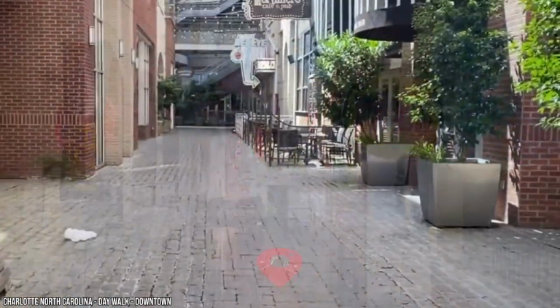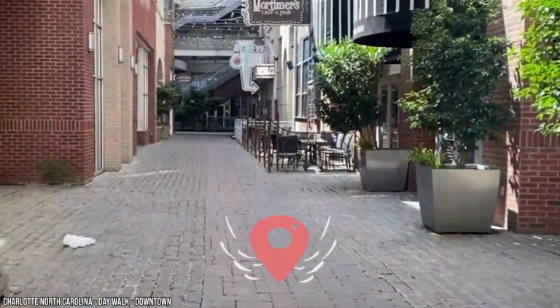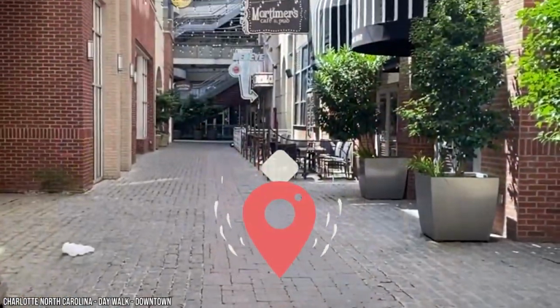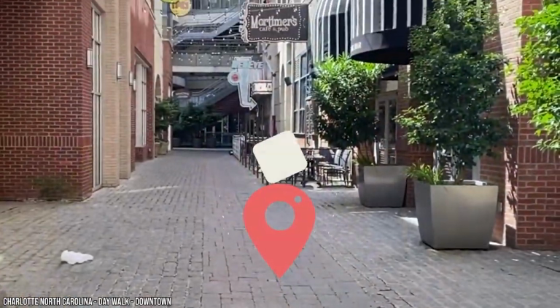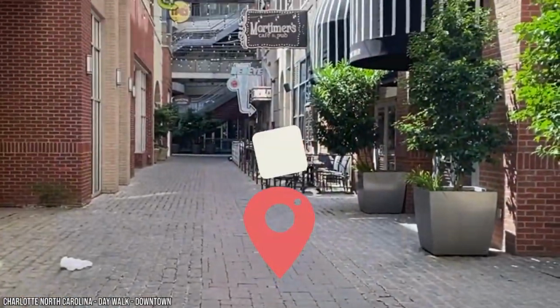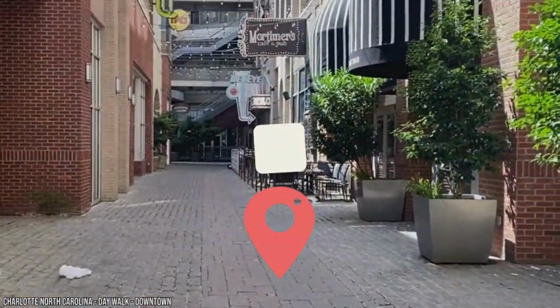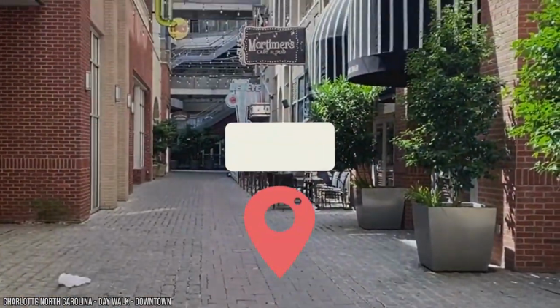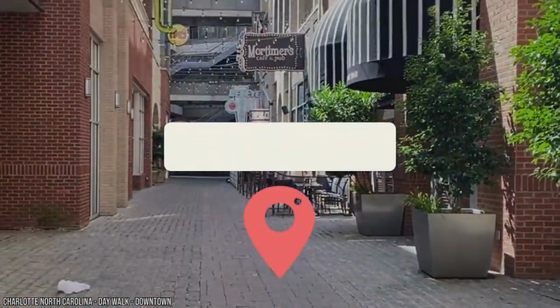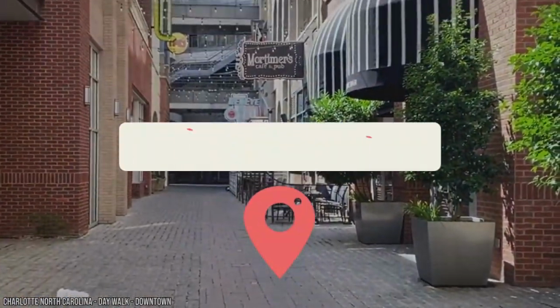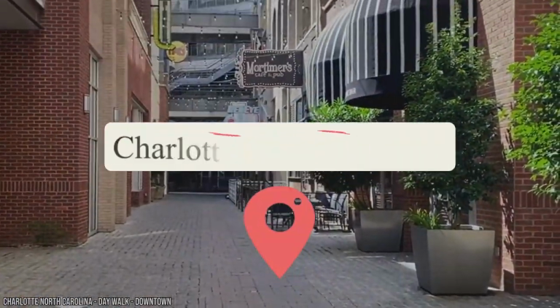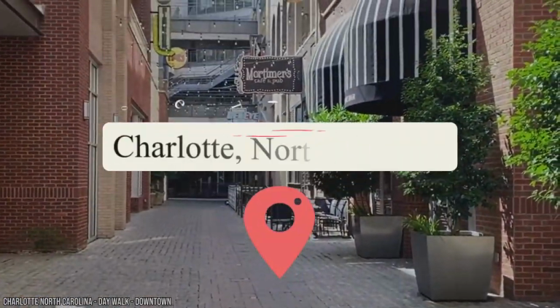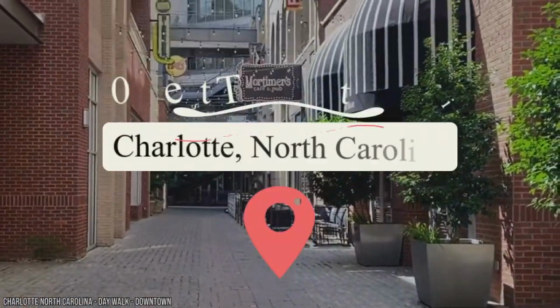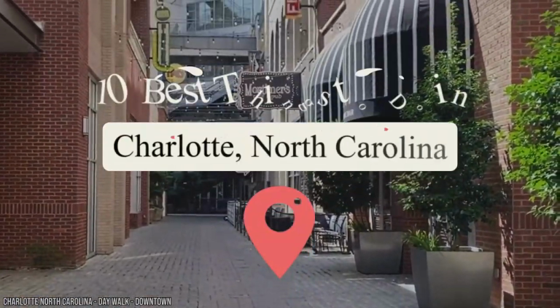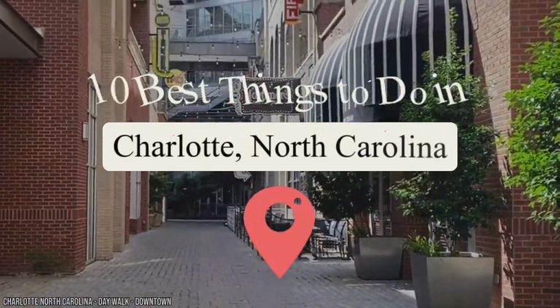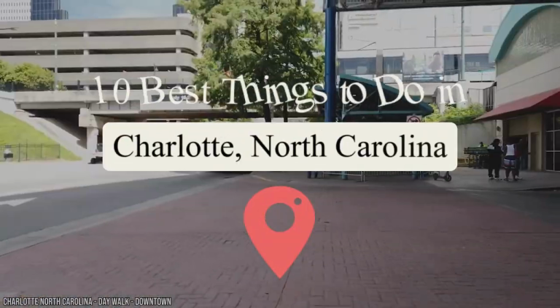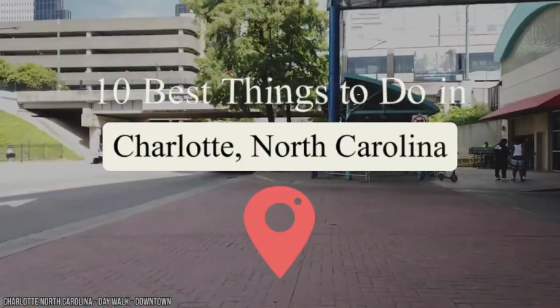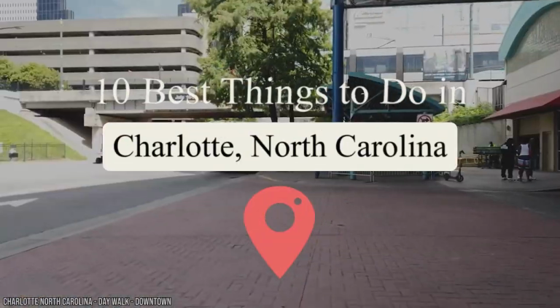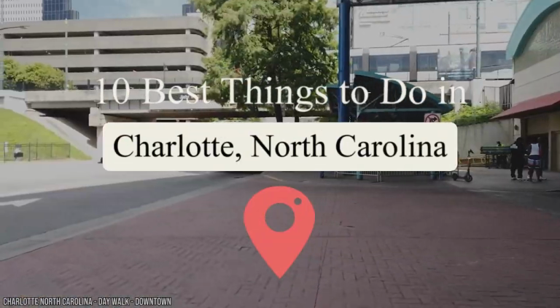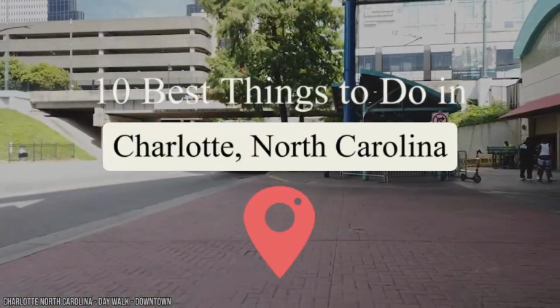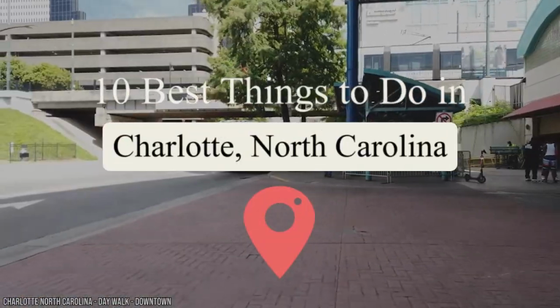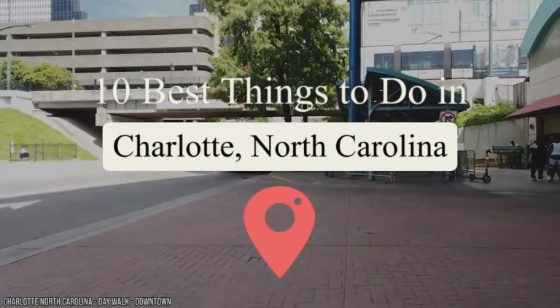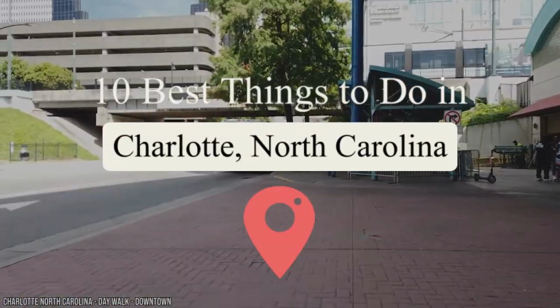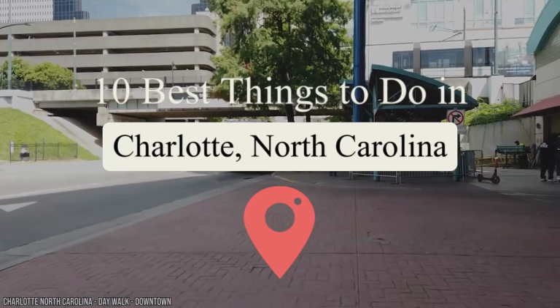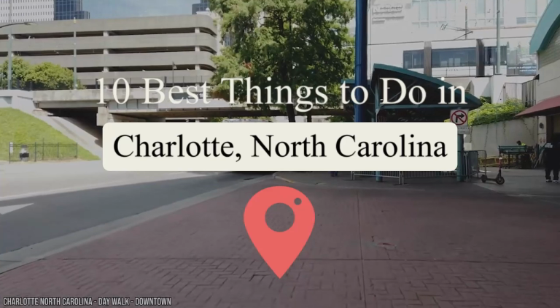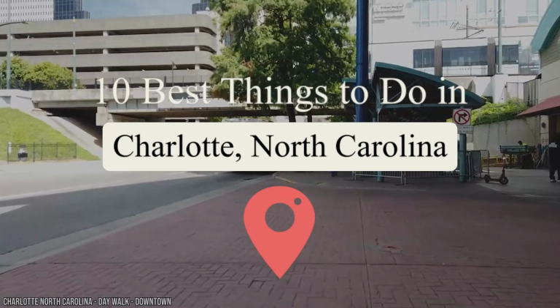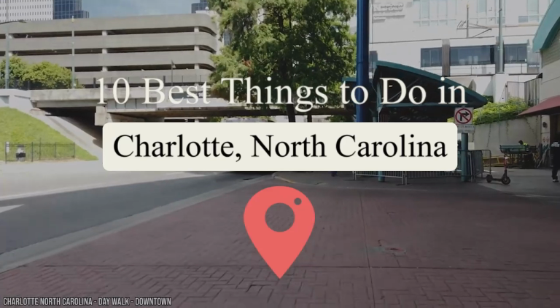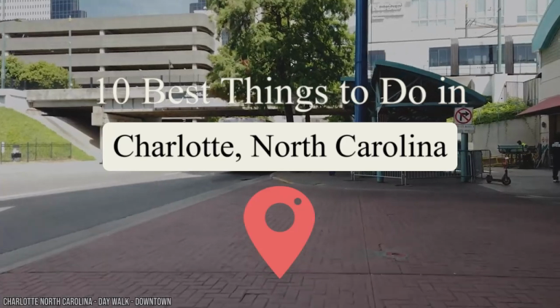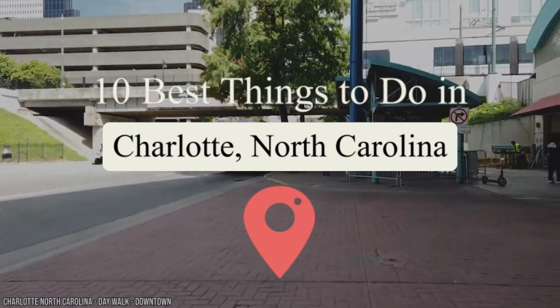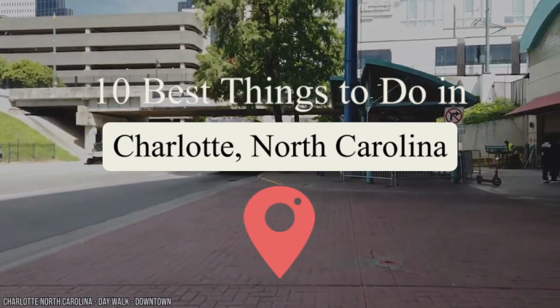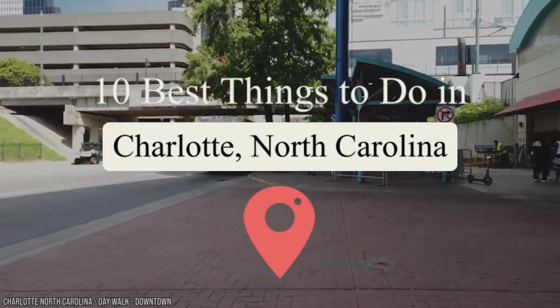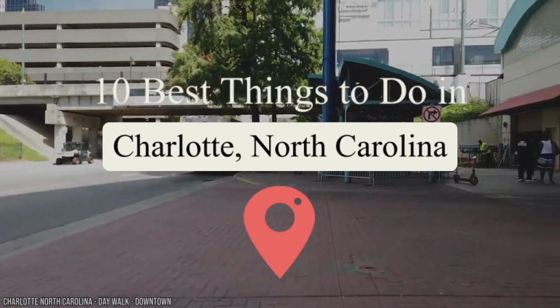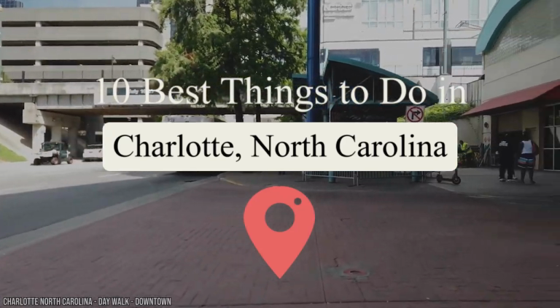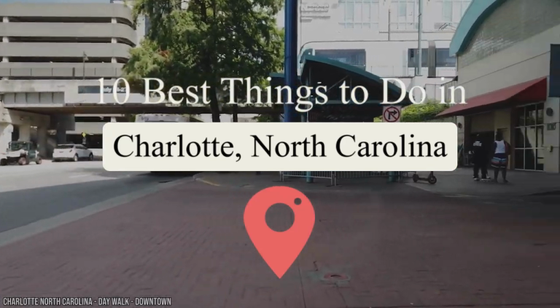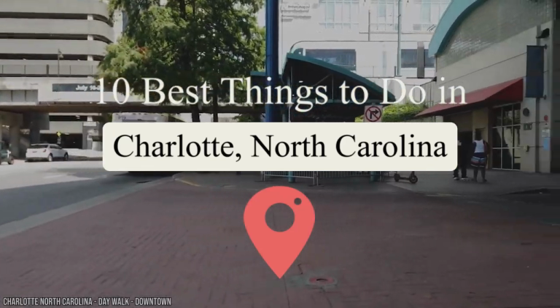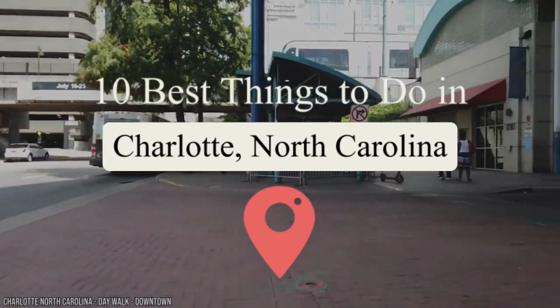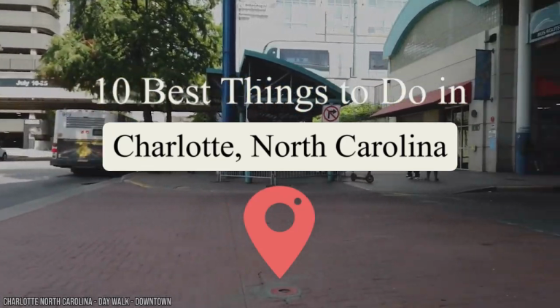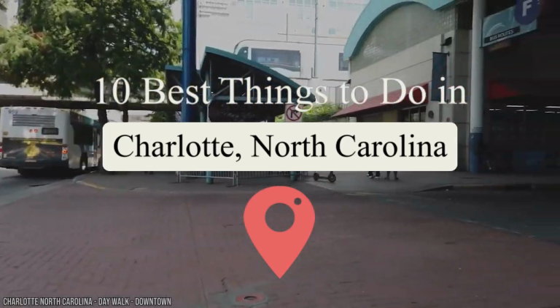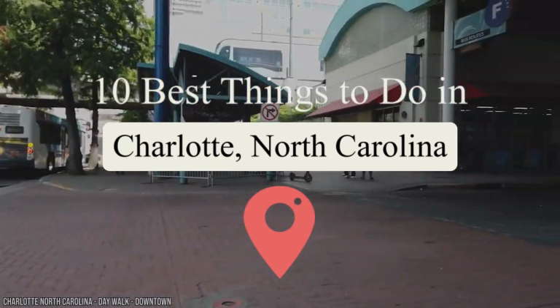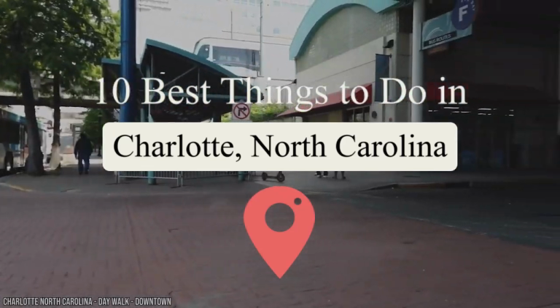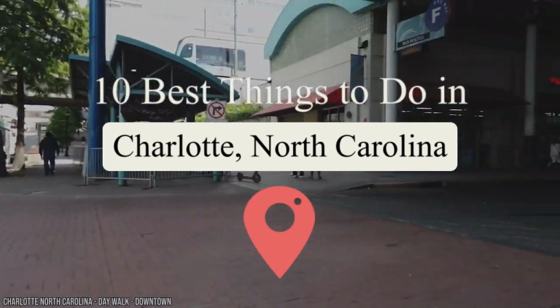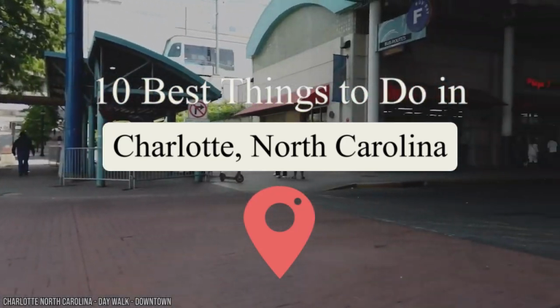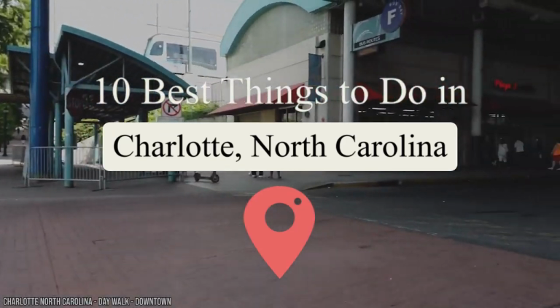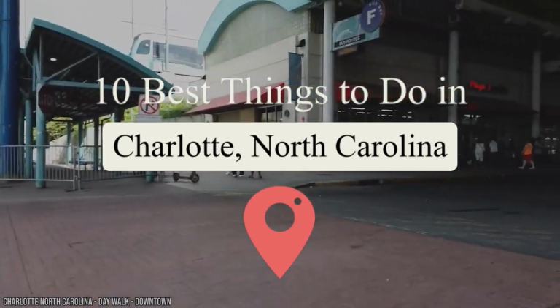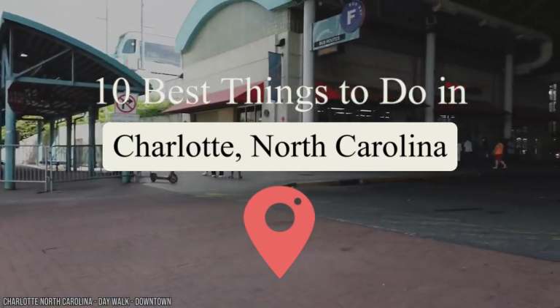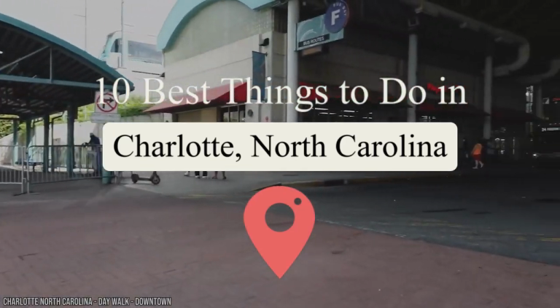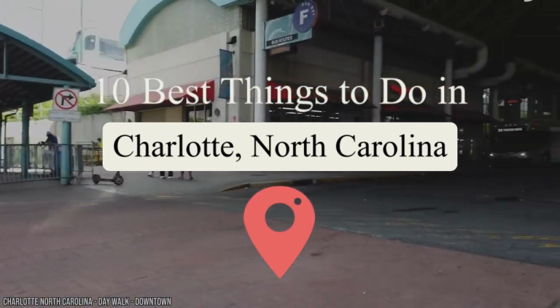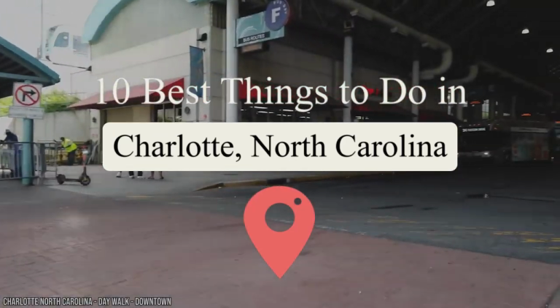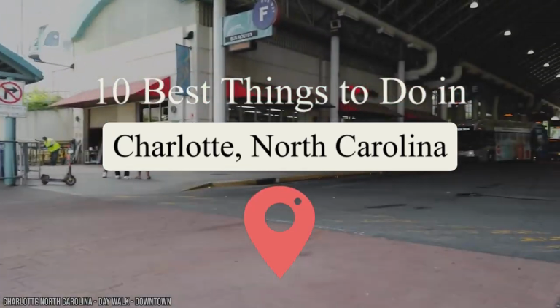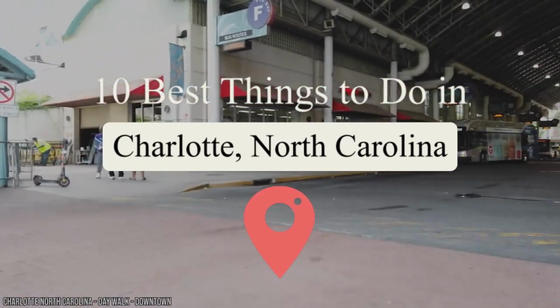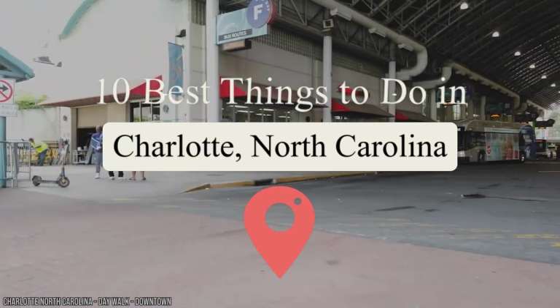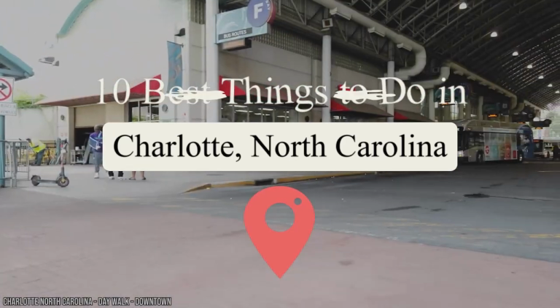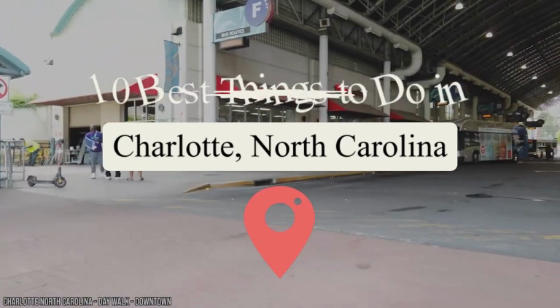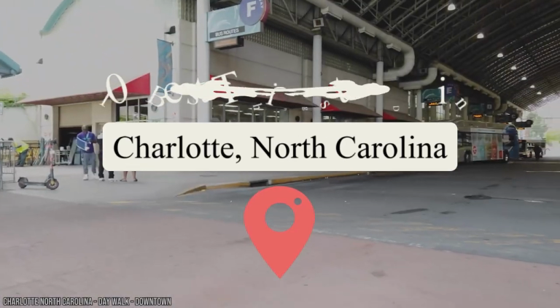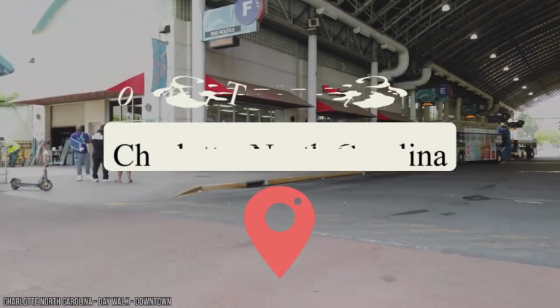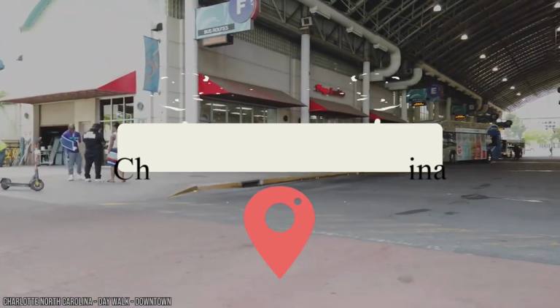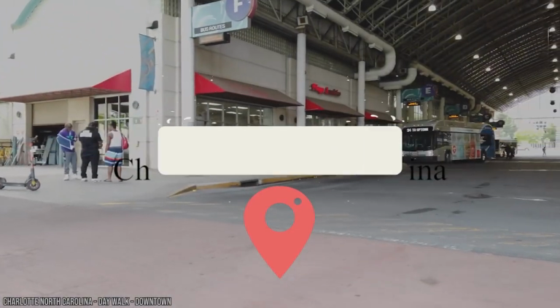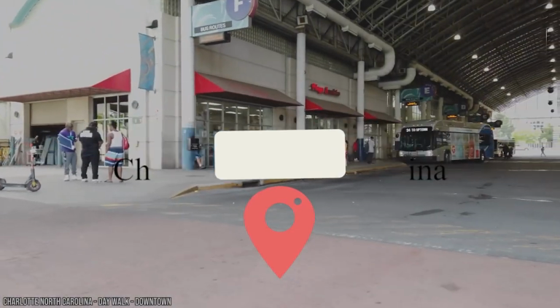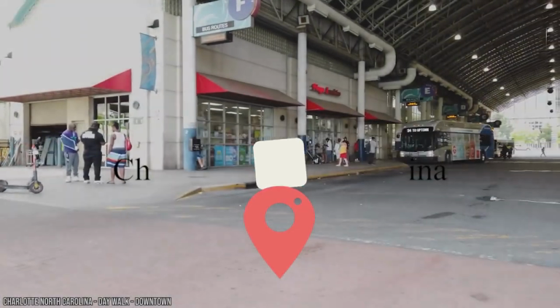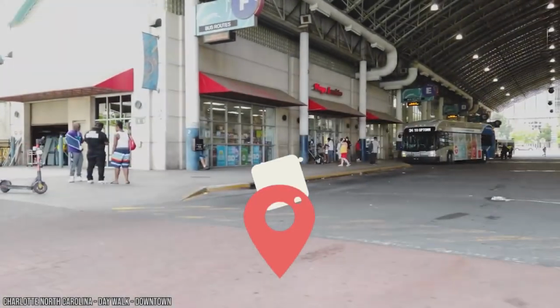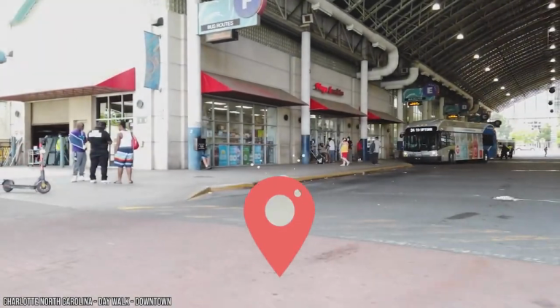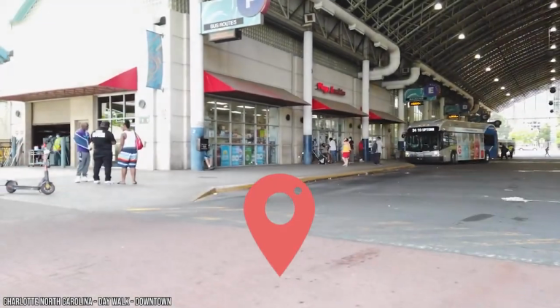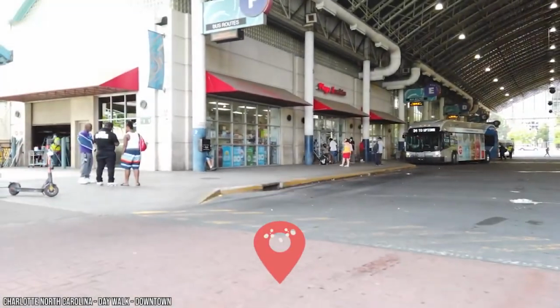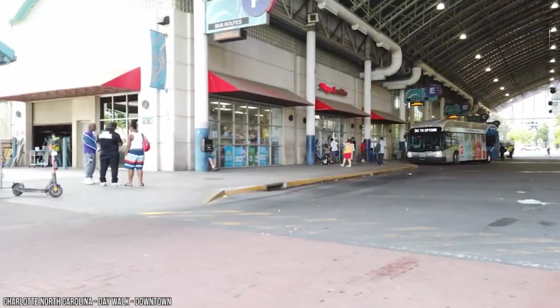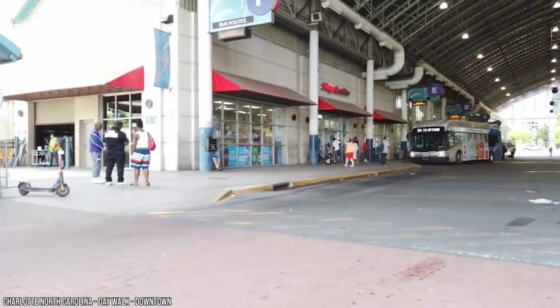It's a great city that attracts tourists, business travelers, digital nomads, and settlers. Let's look at some of the best things to do in Charlotte, North Carolina.